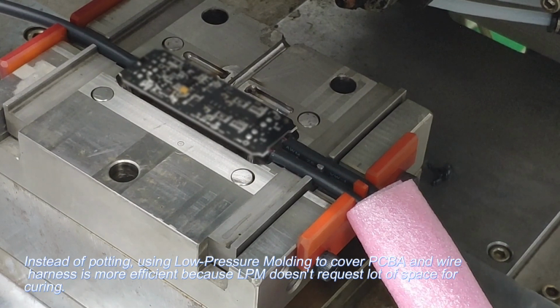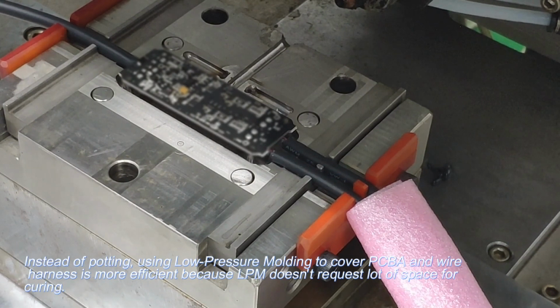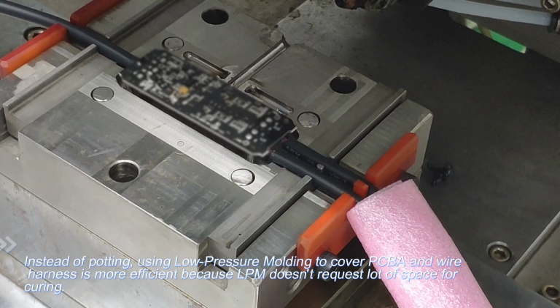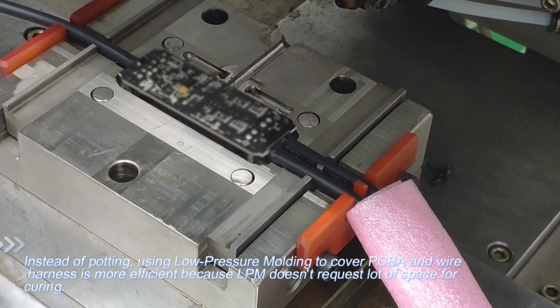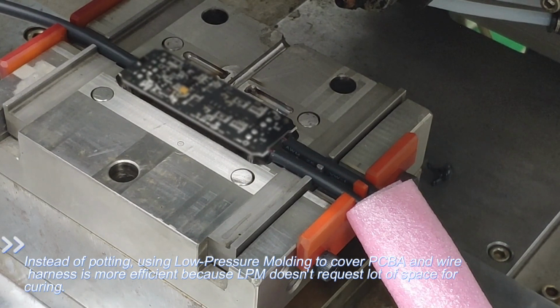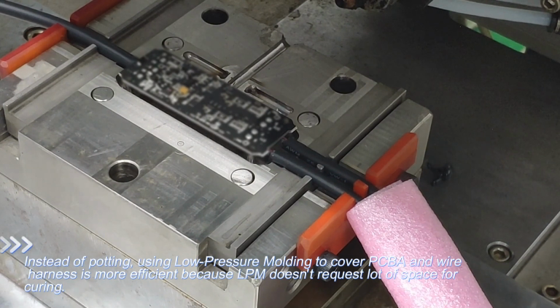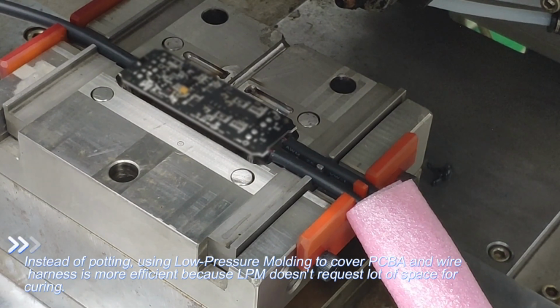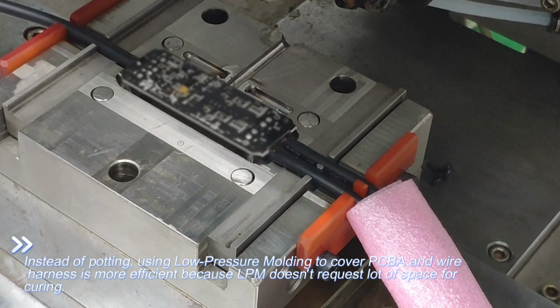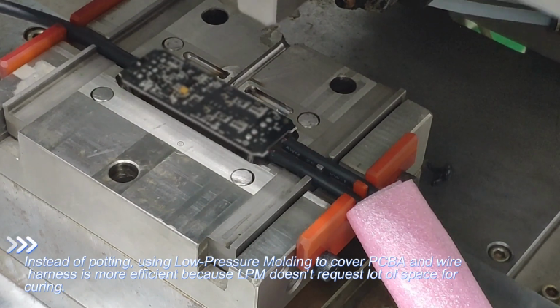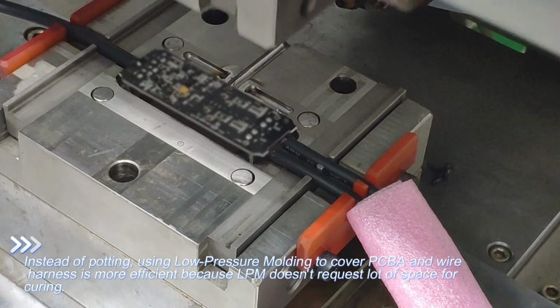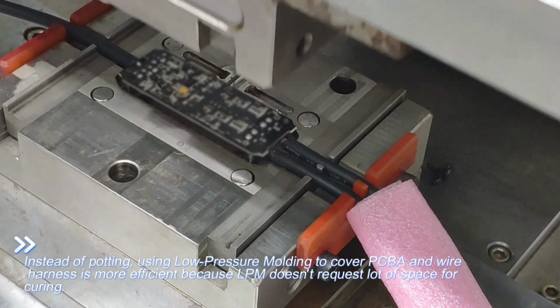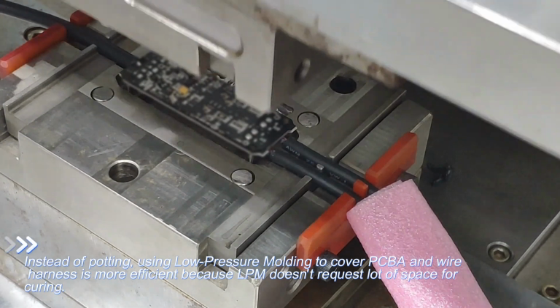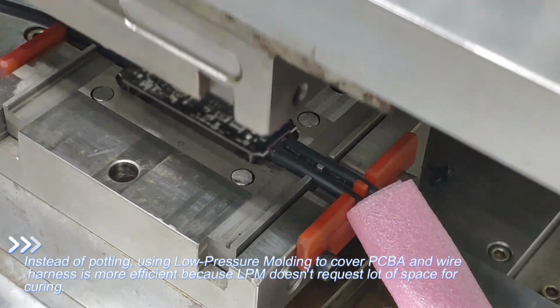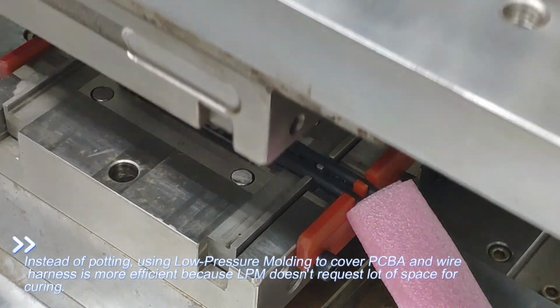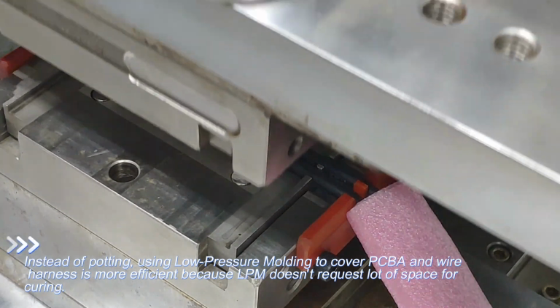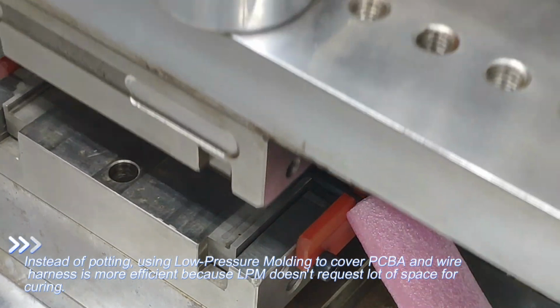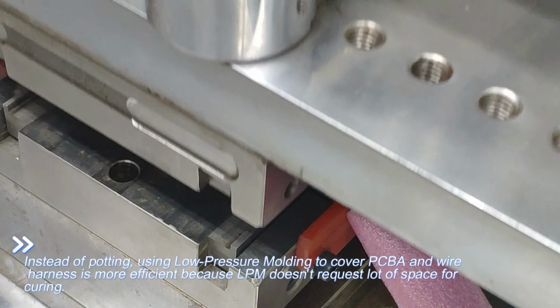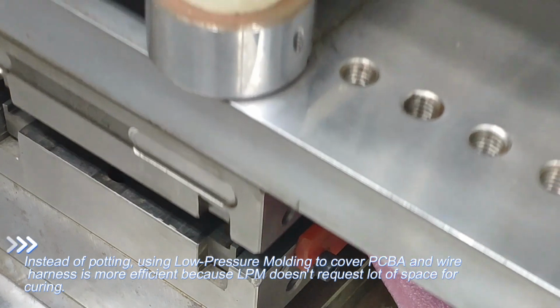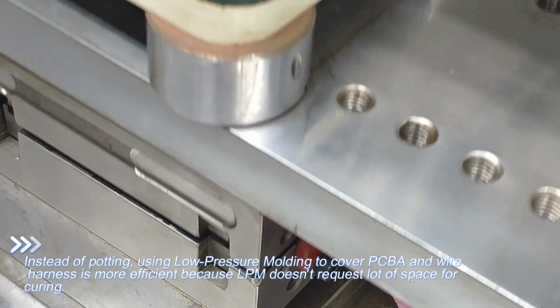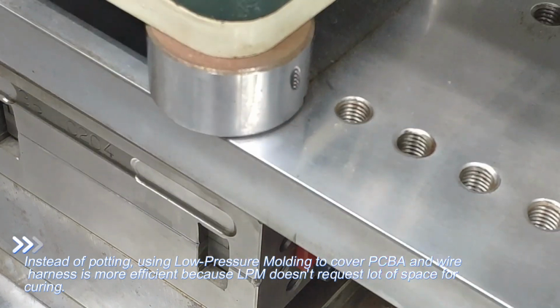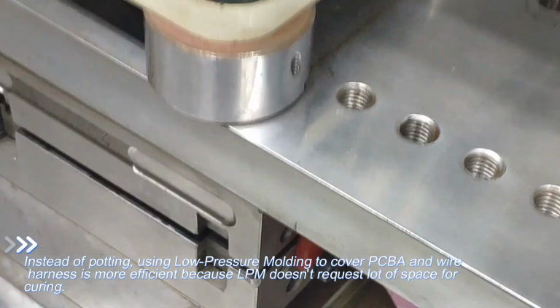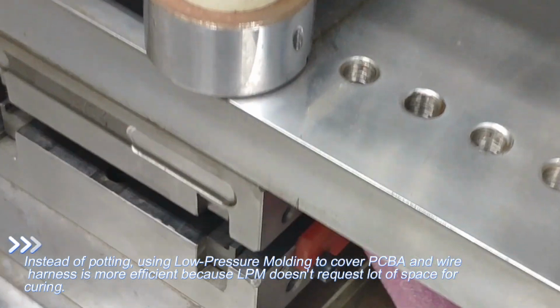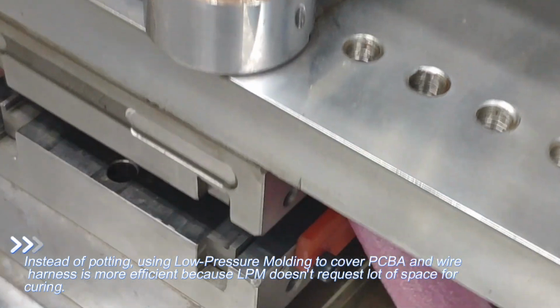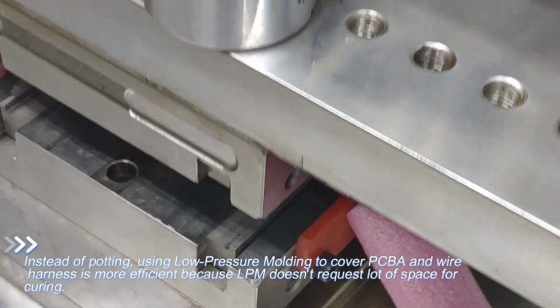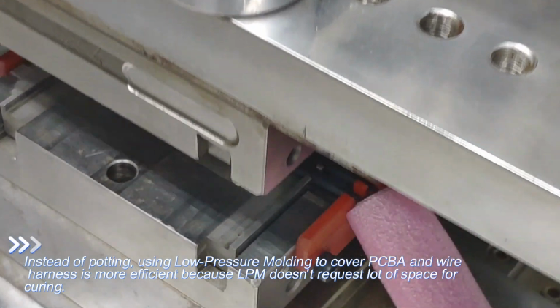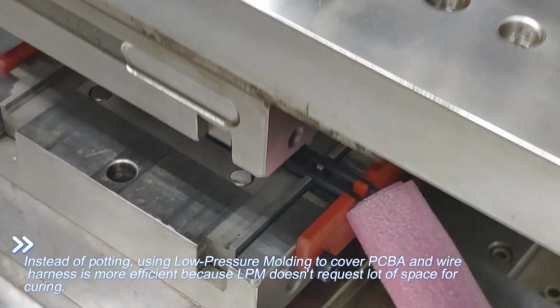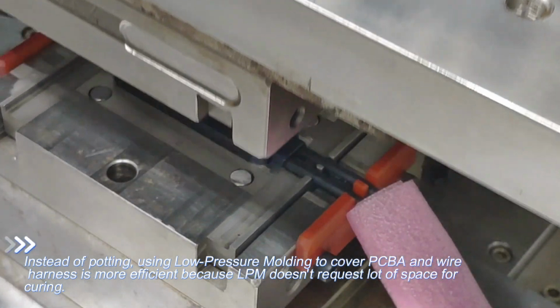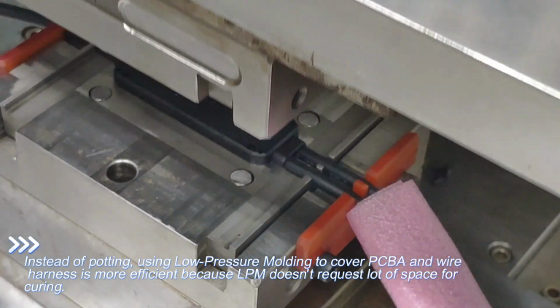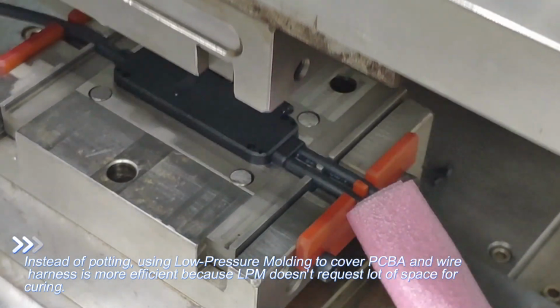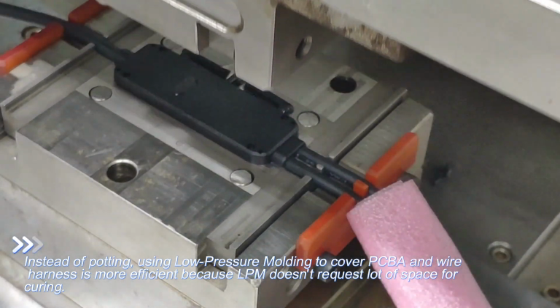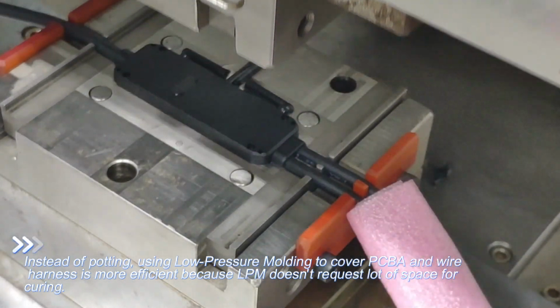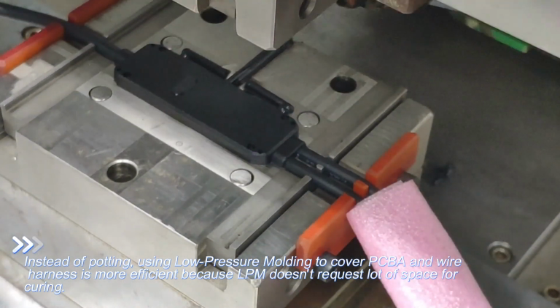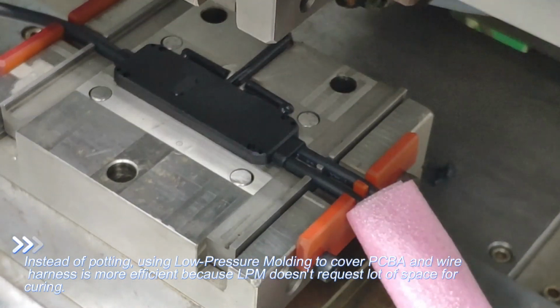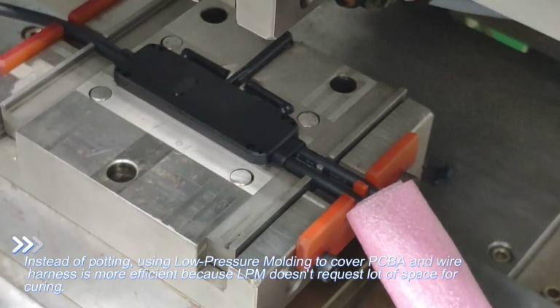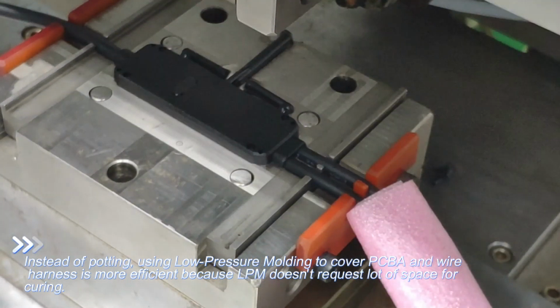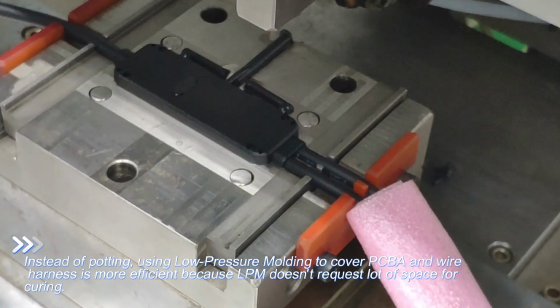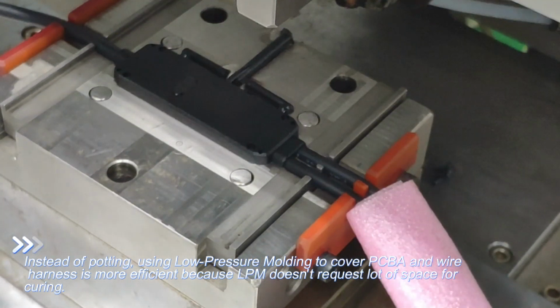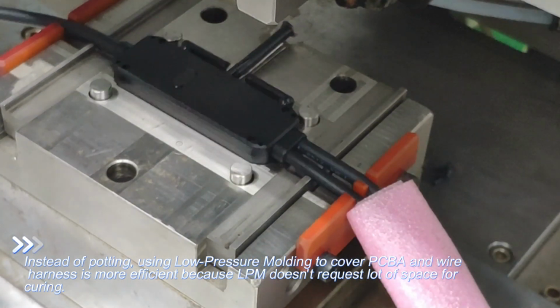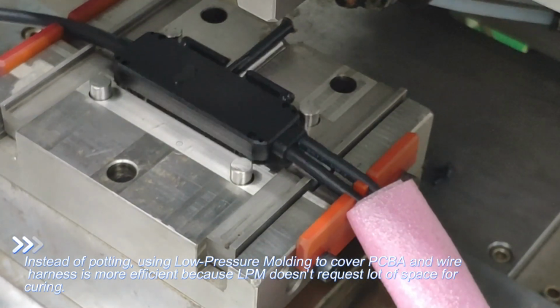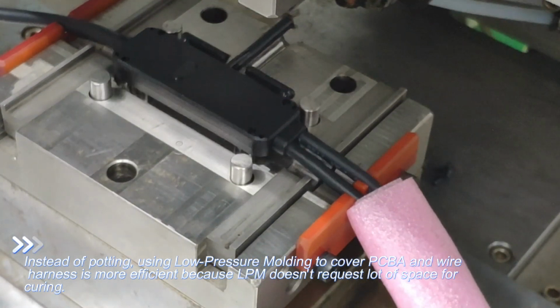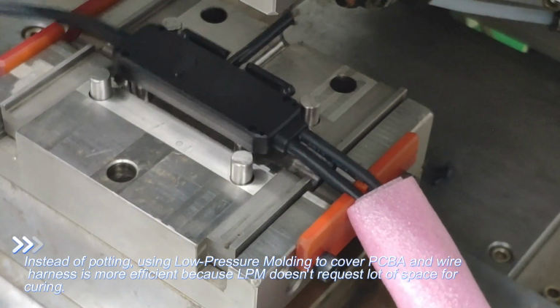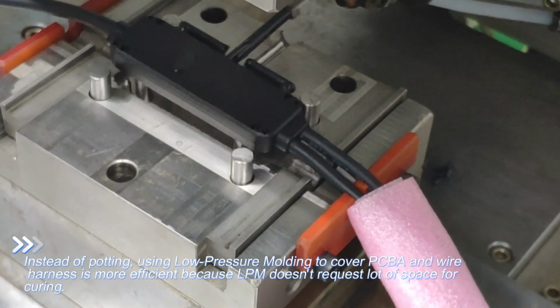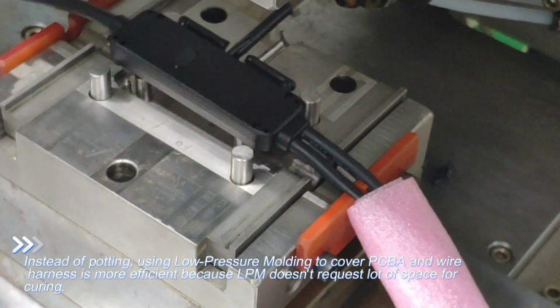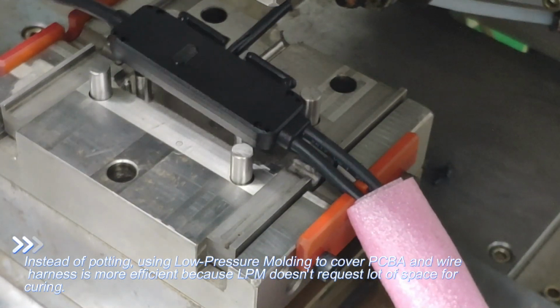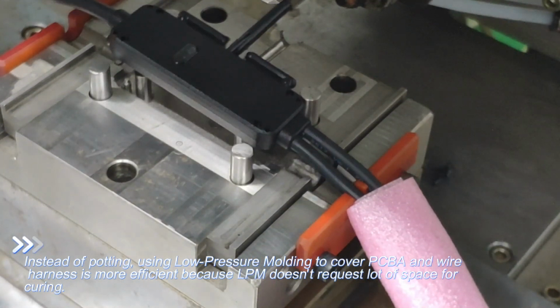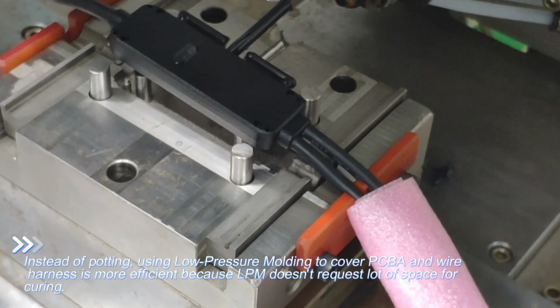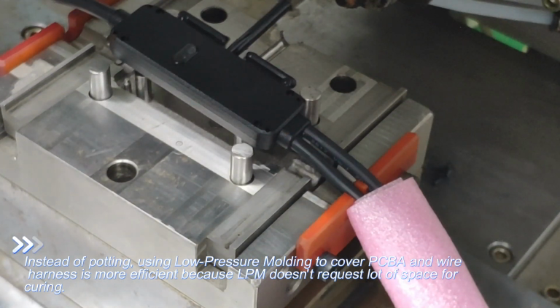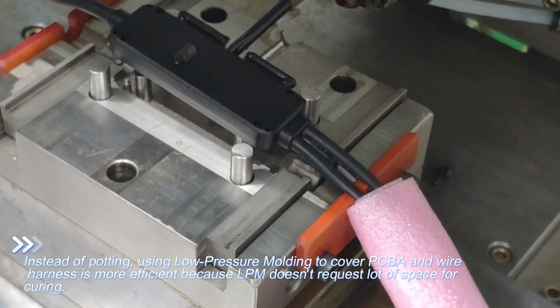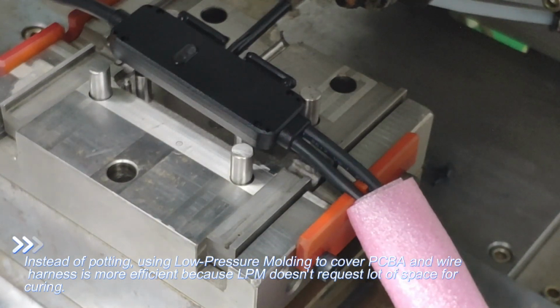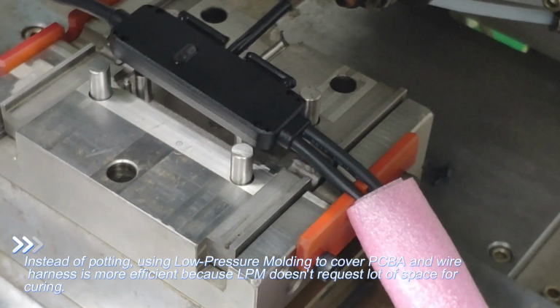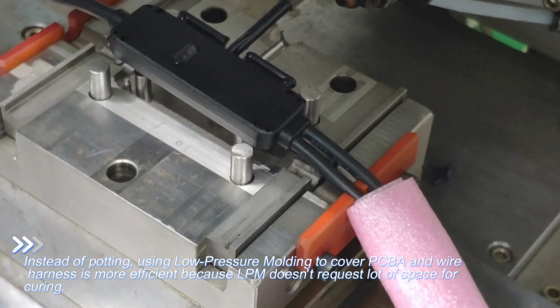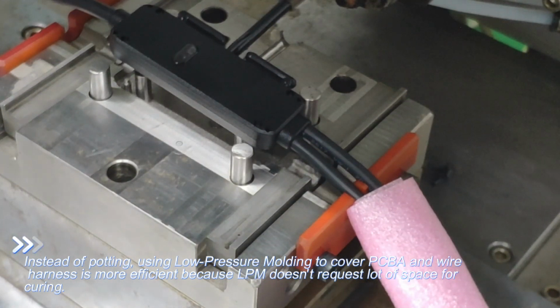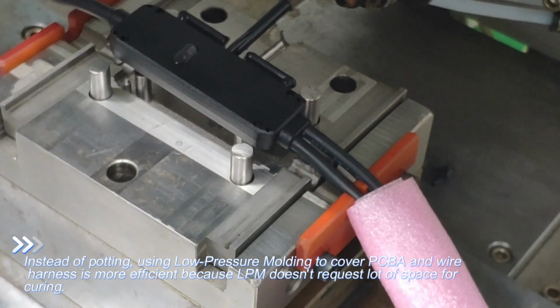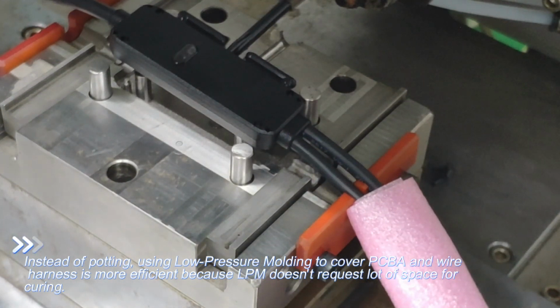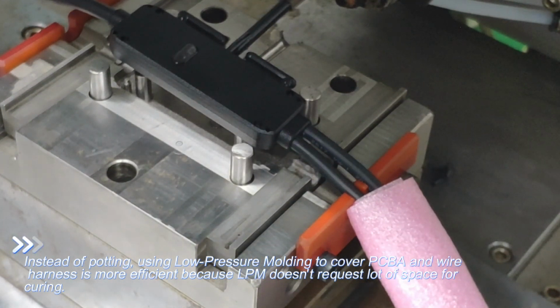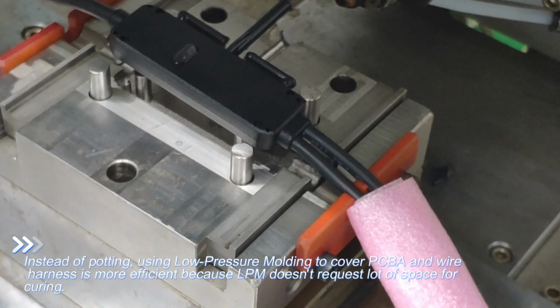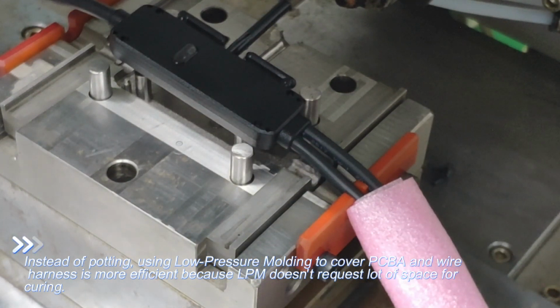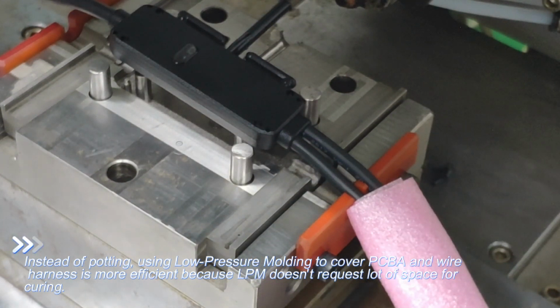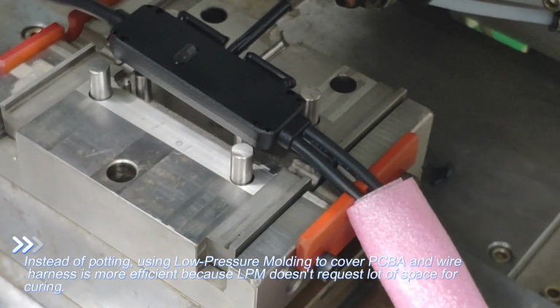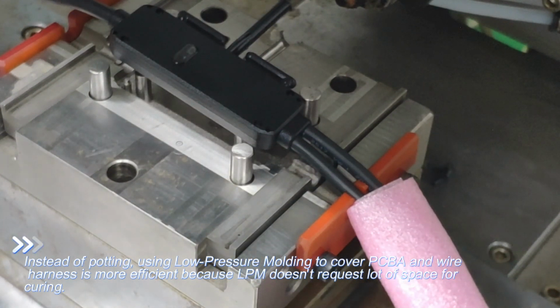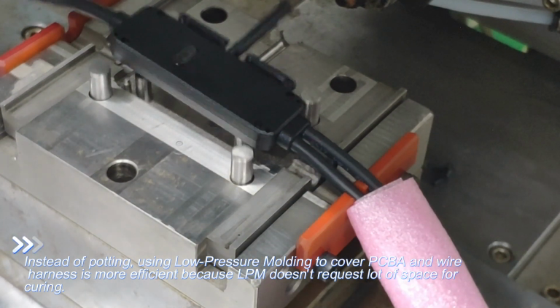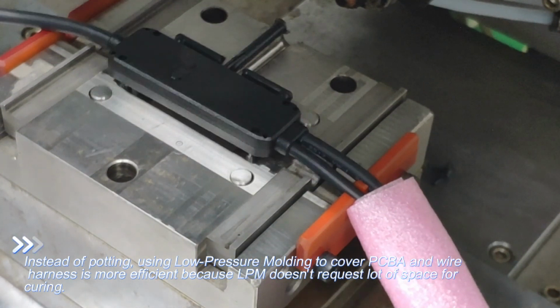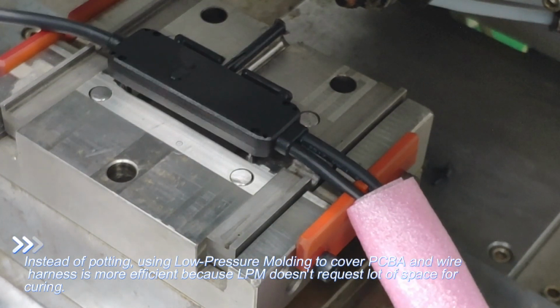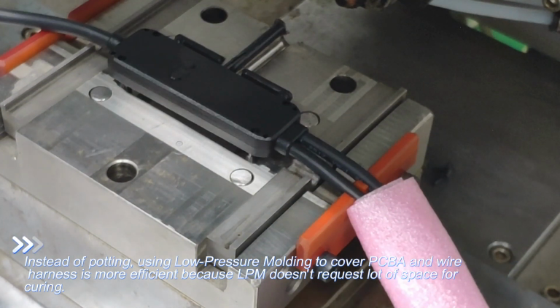GoodGi low pressure molding technology and application: LED driver board. Instead of potting, low pressure molding completely wraps PCBA and wire harness. It is more efficient because LPM doesn't require a lot of space for curing.